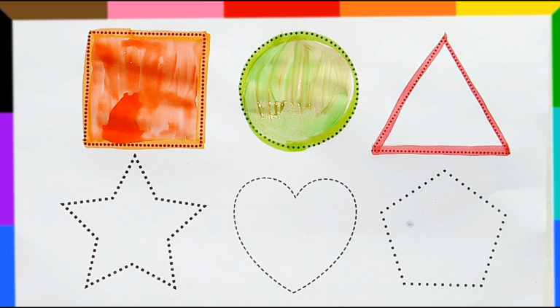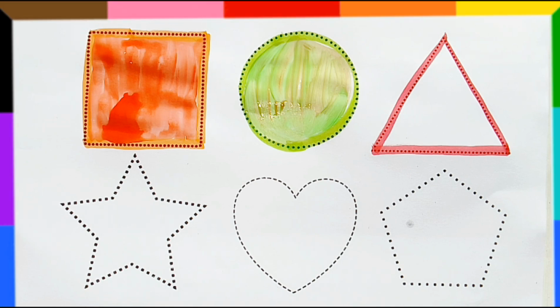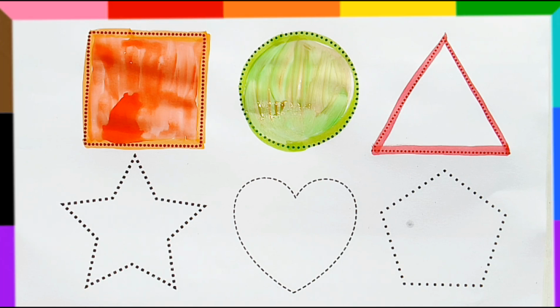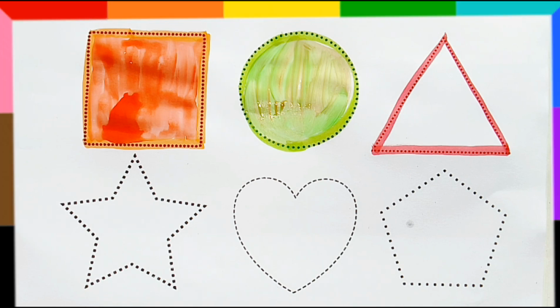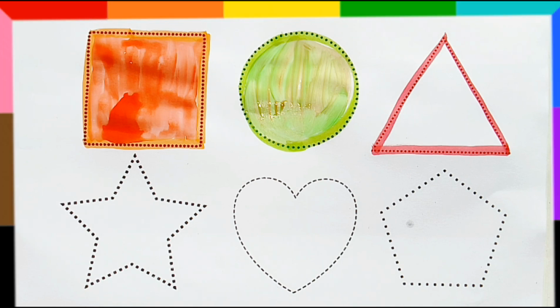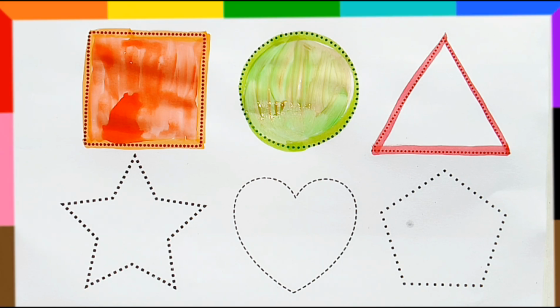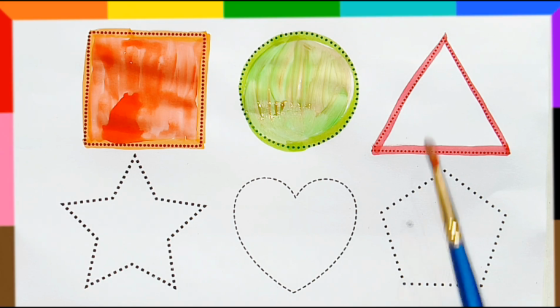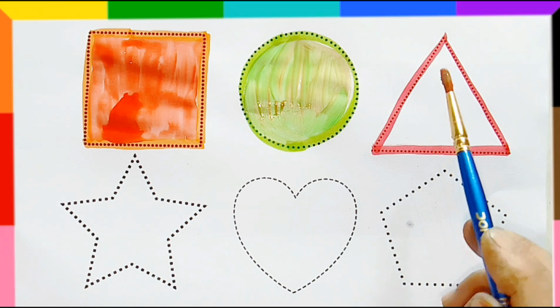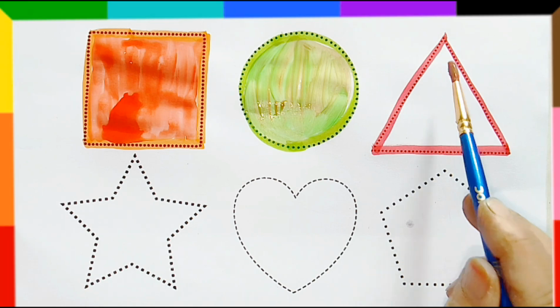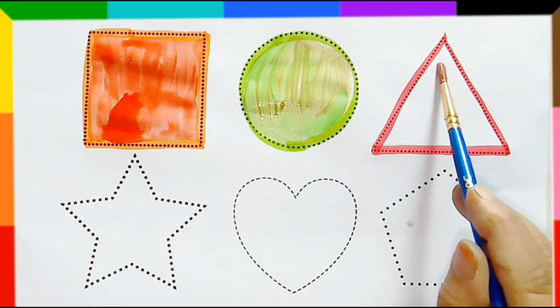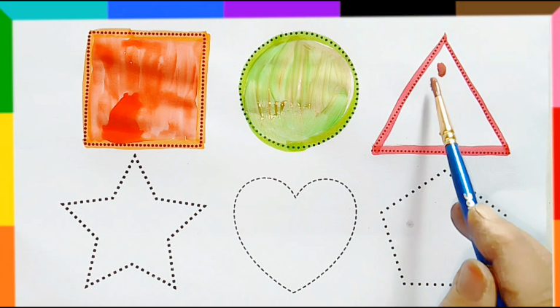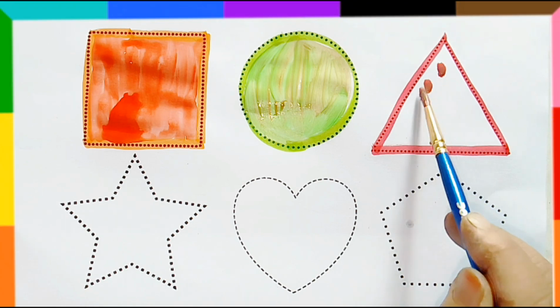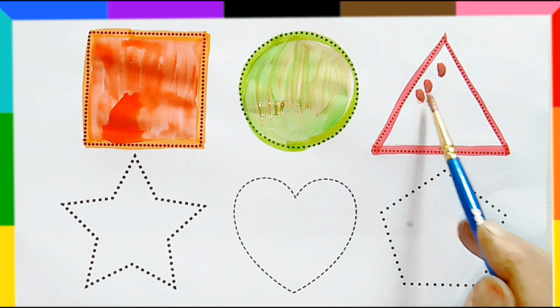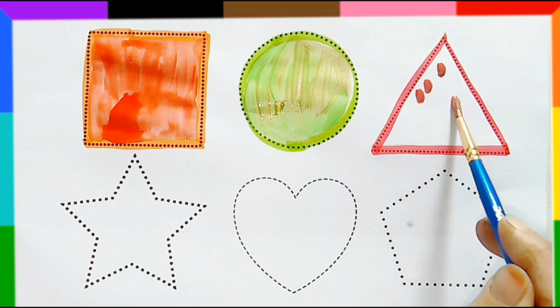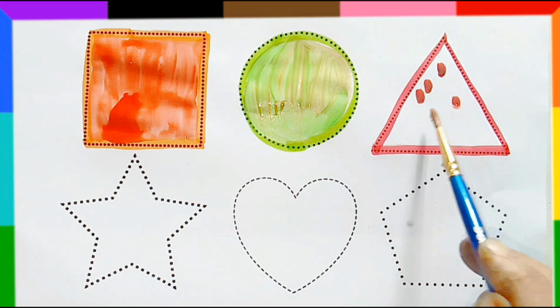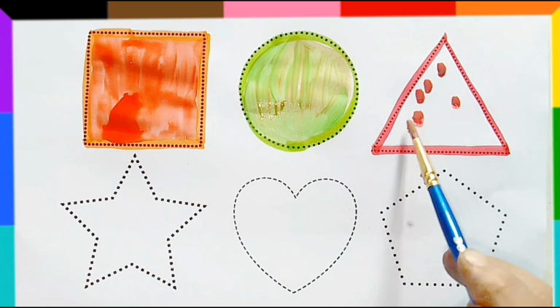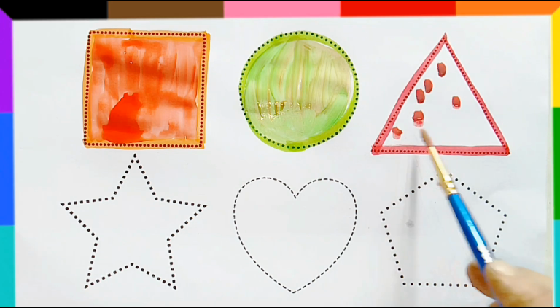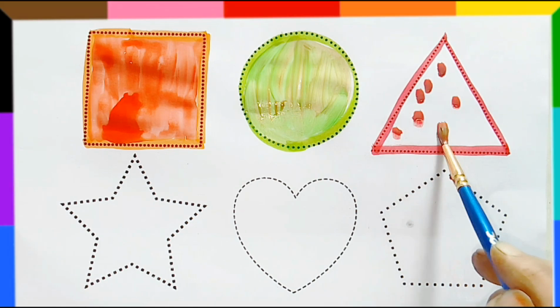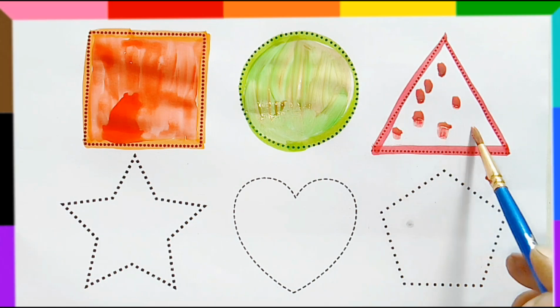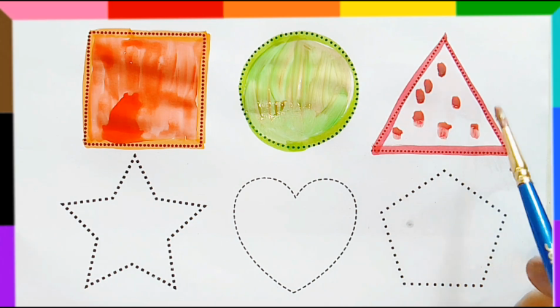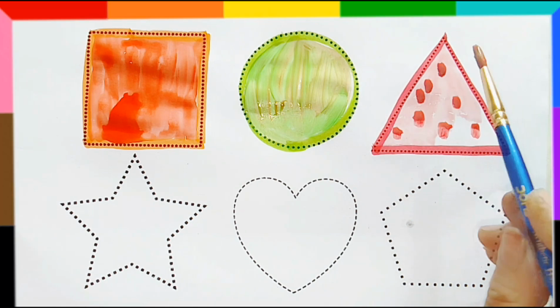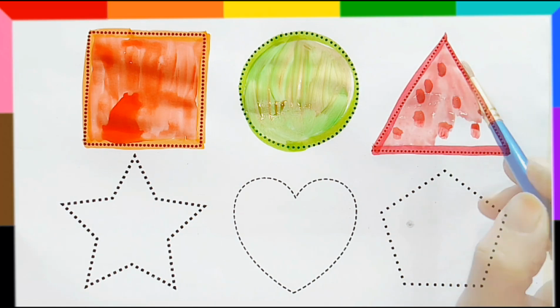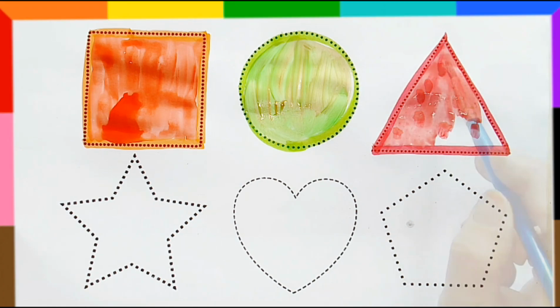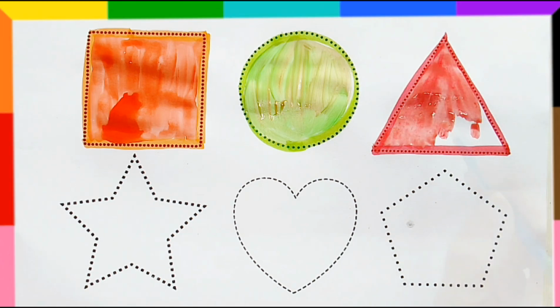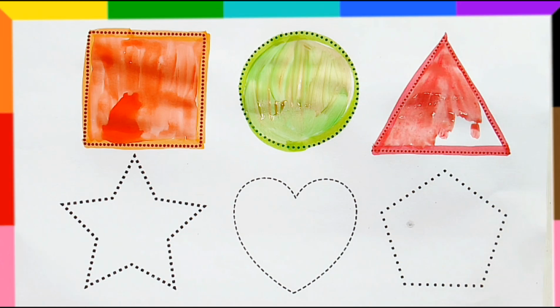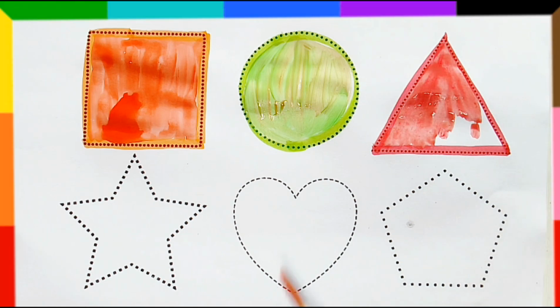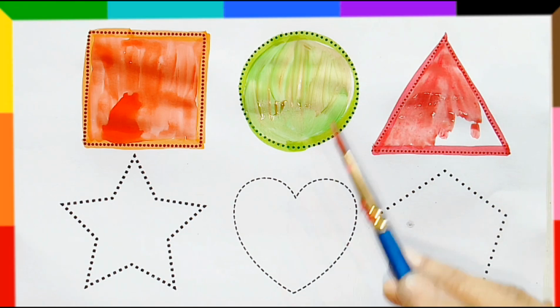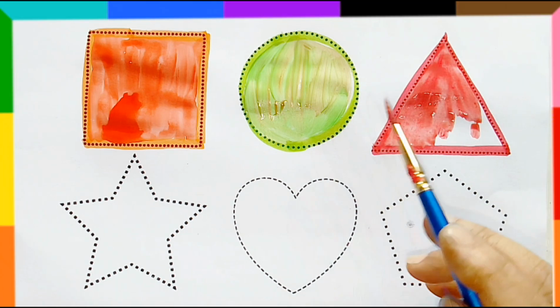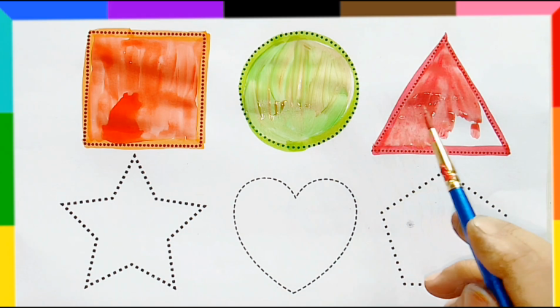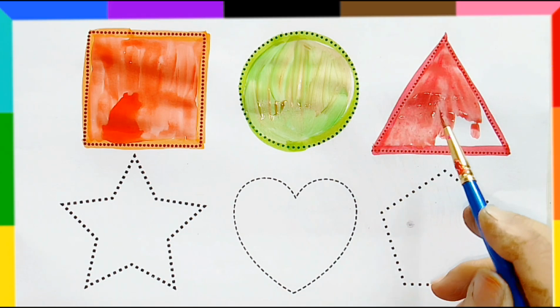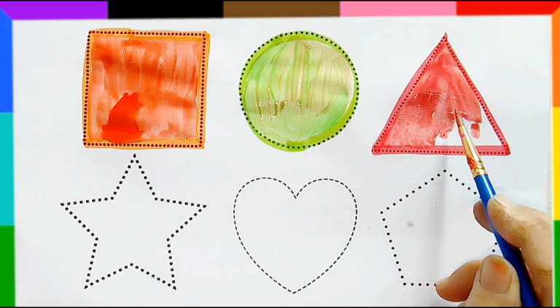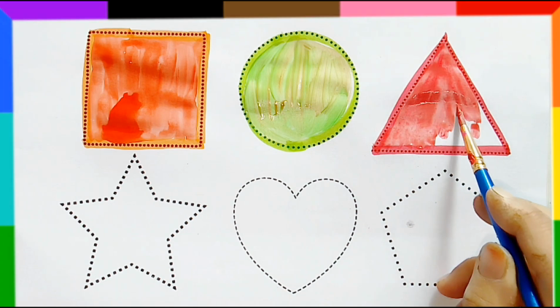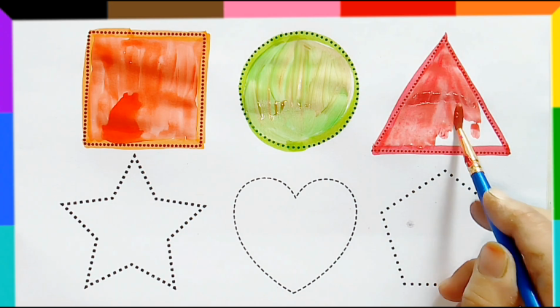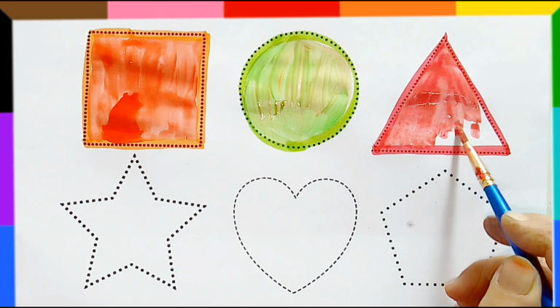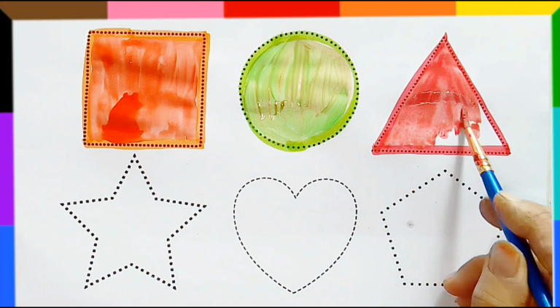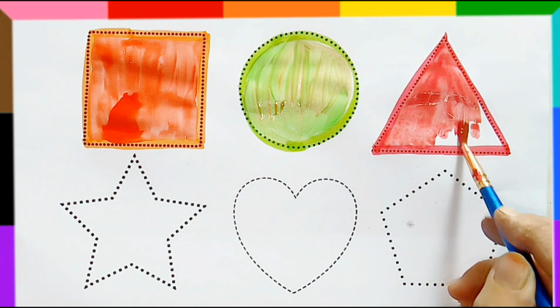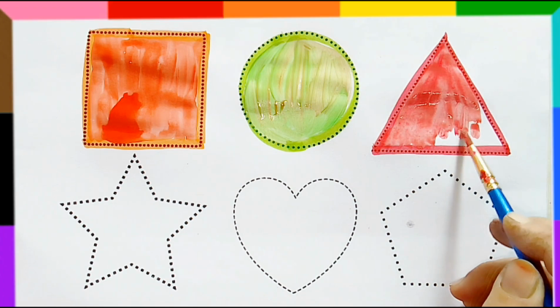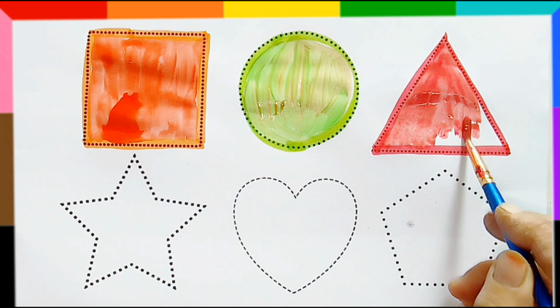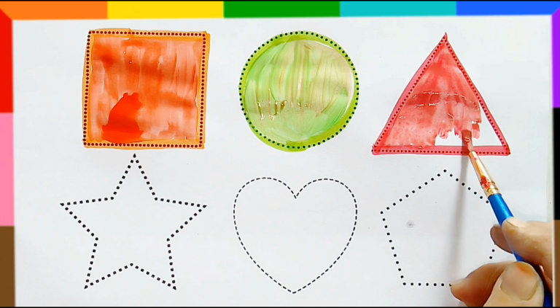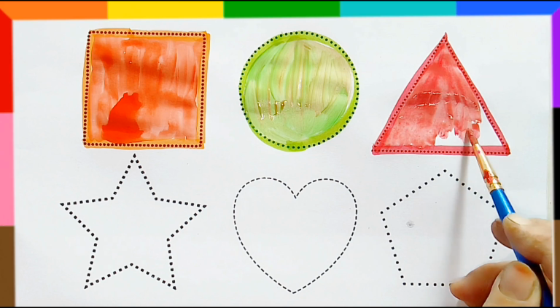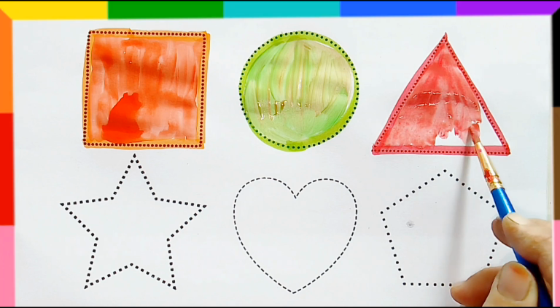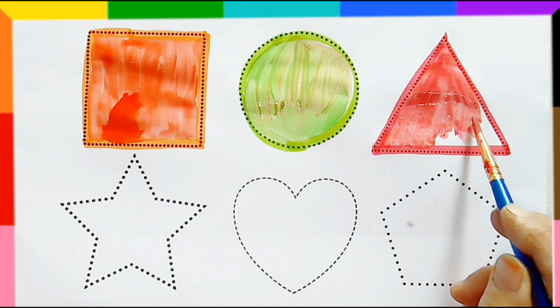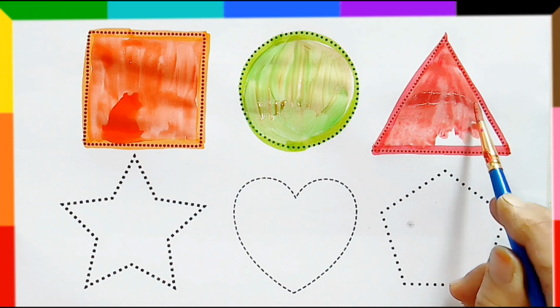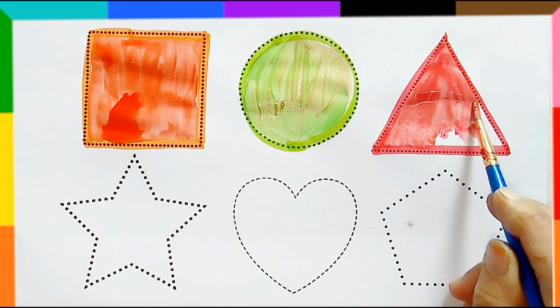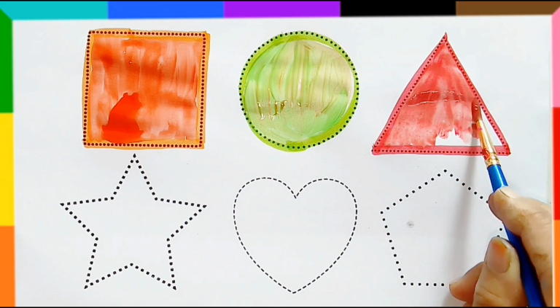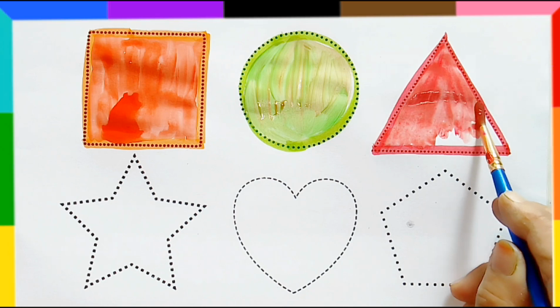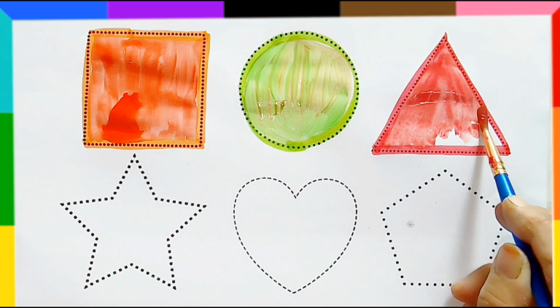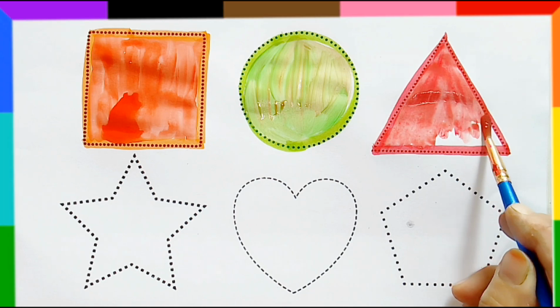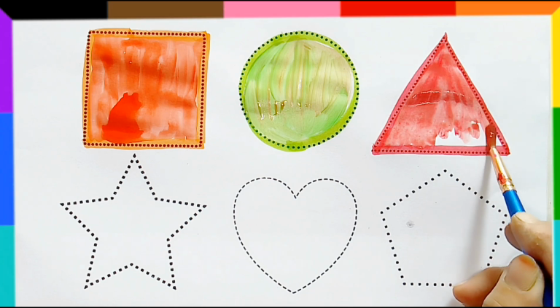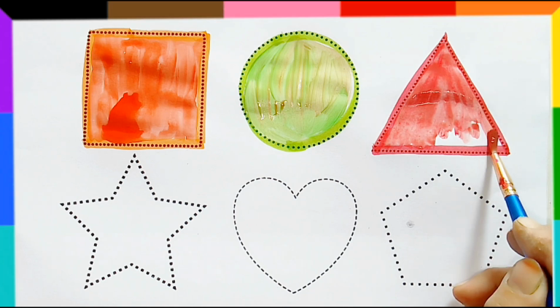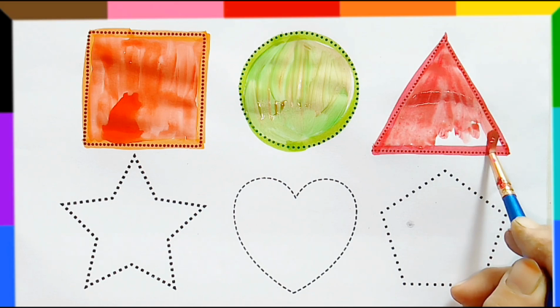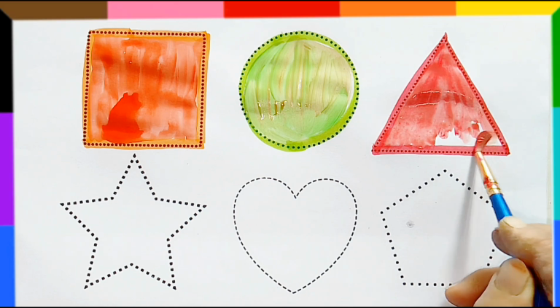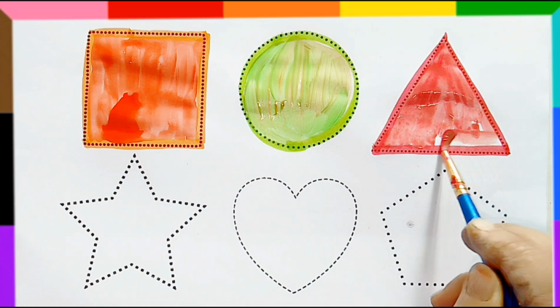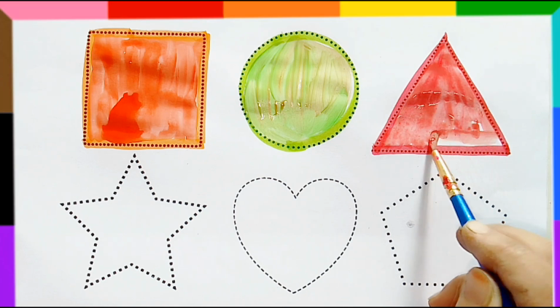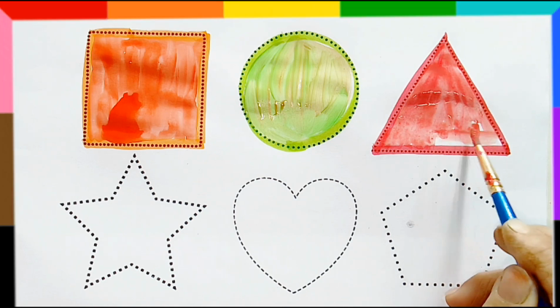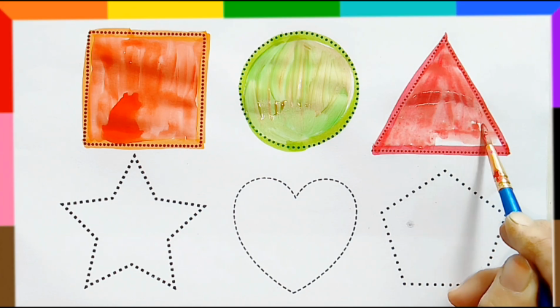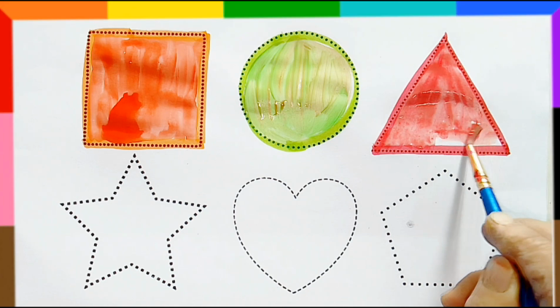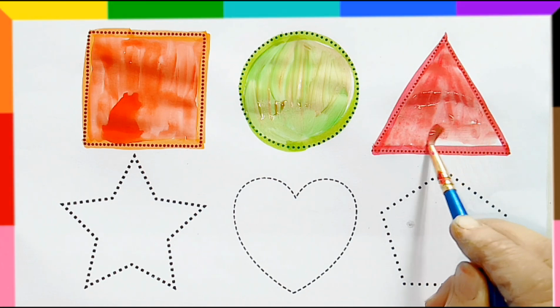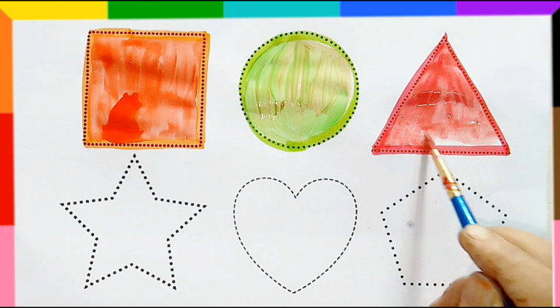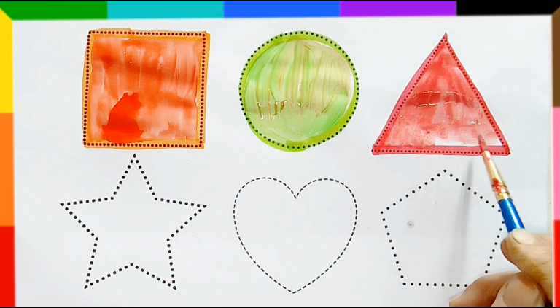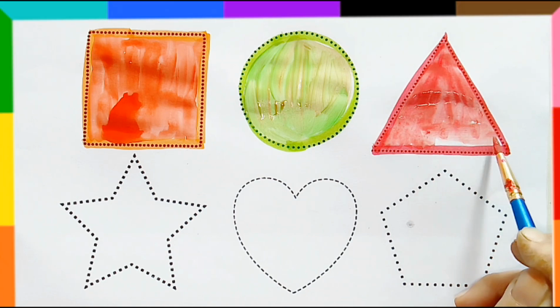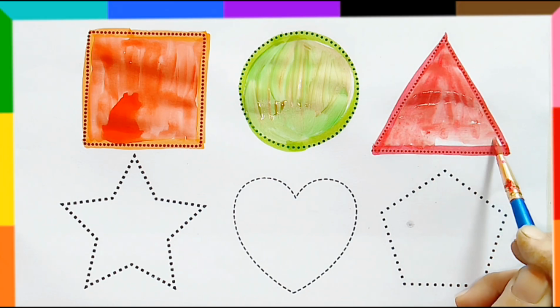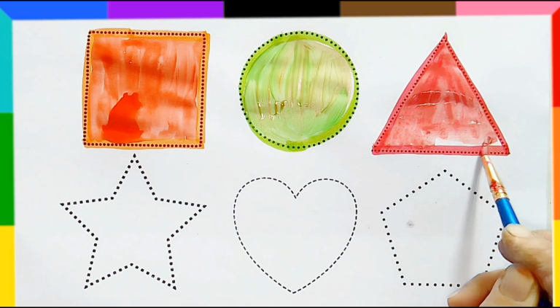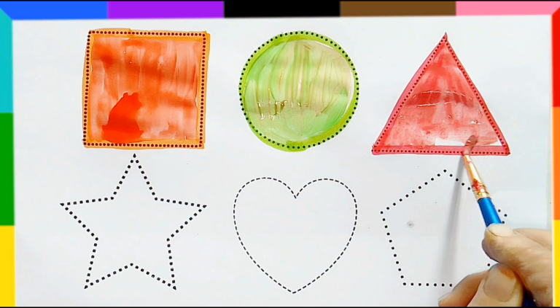Triangle, red color. Triangle, red color.